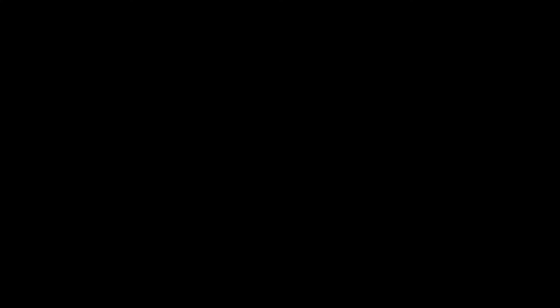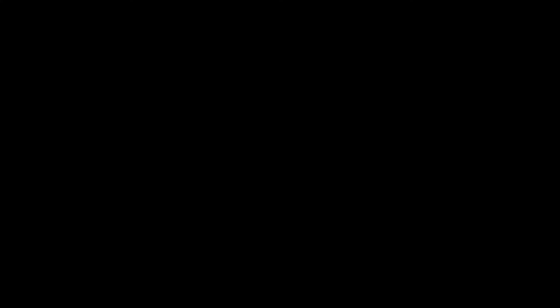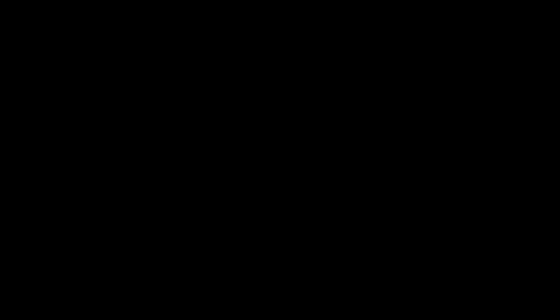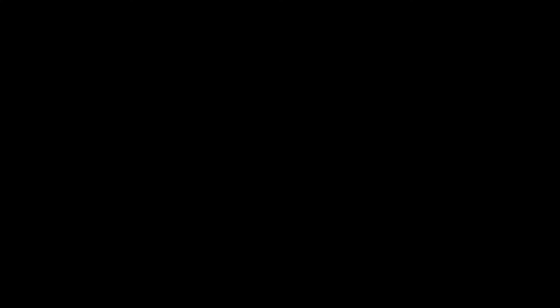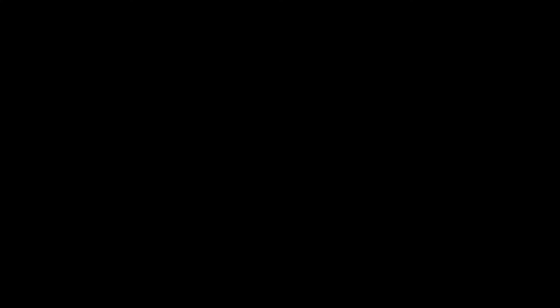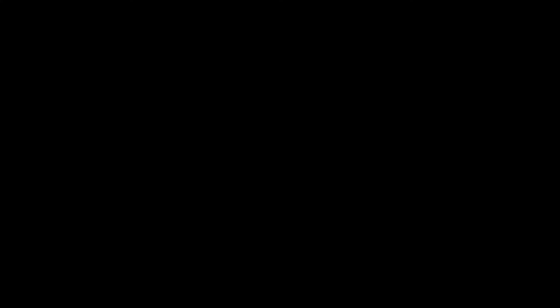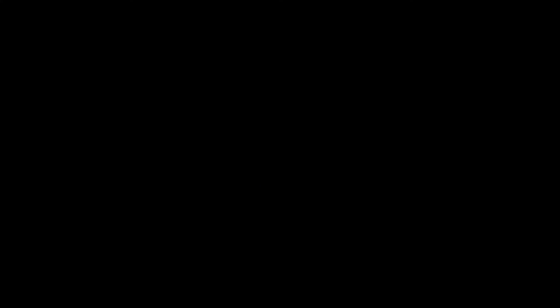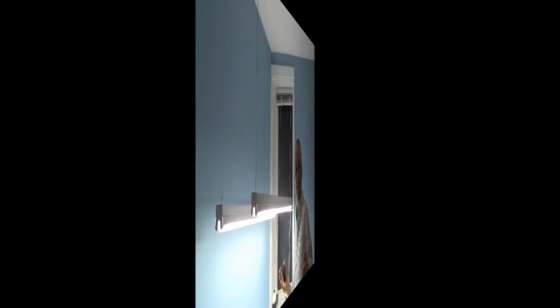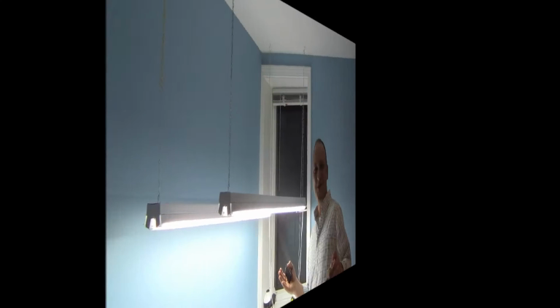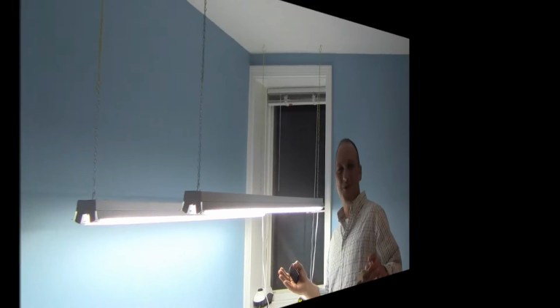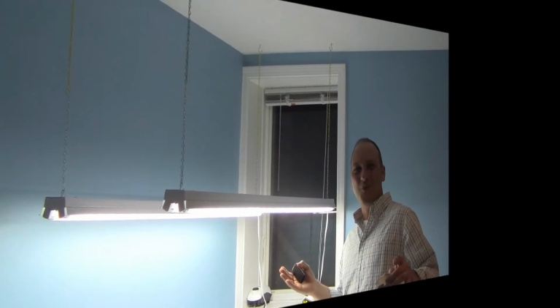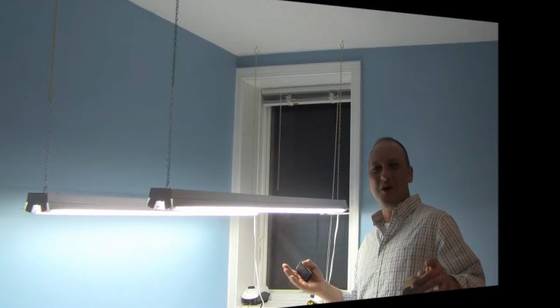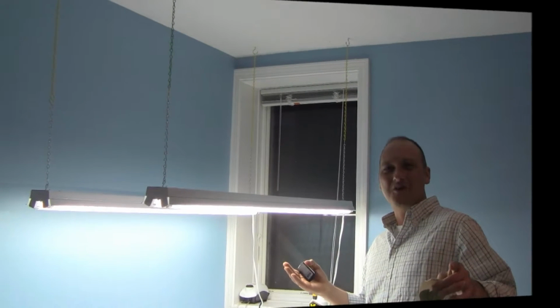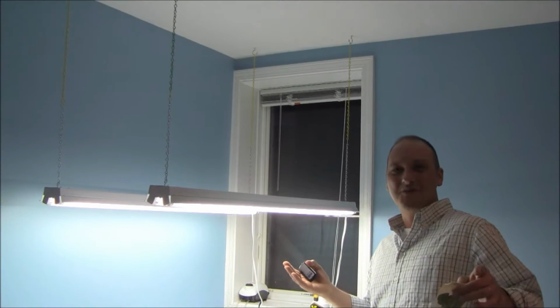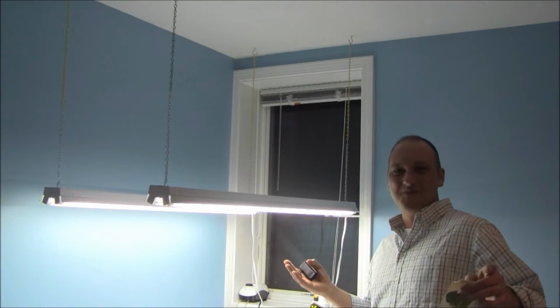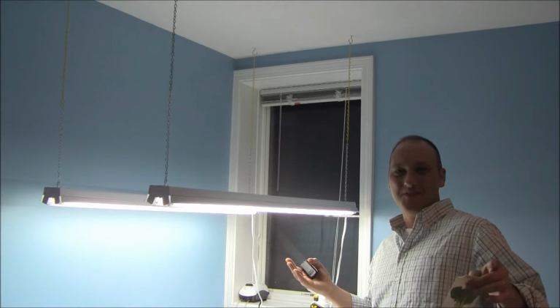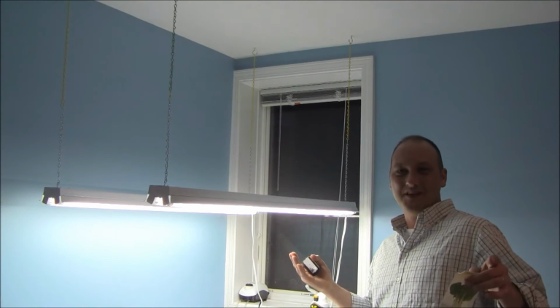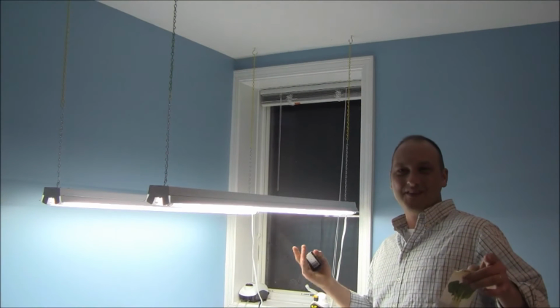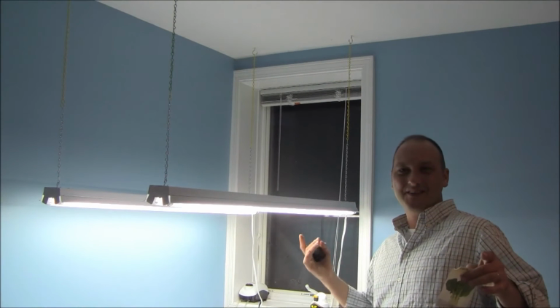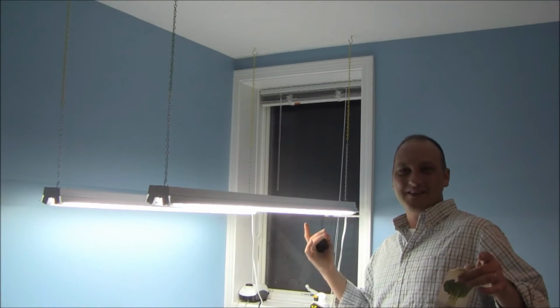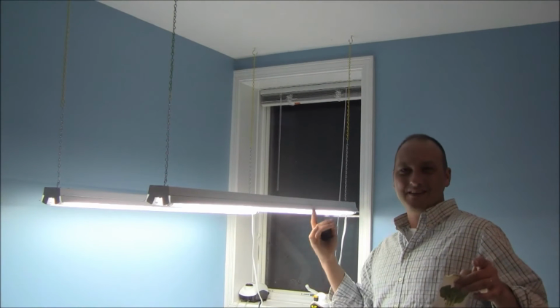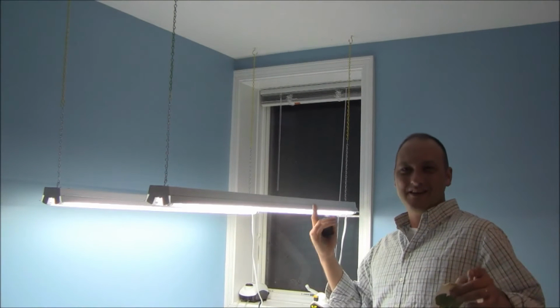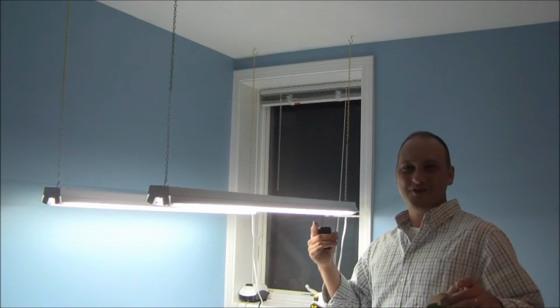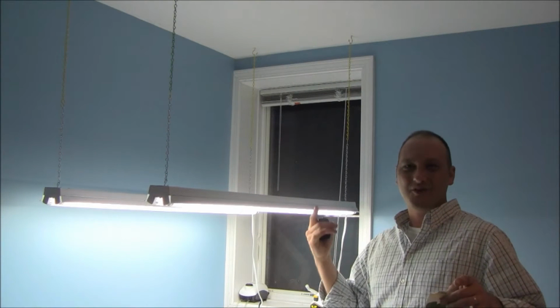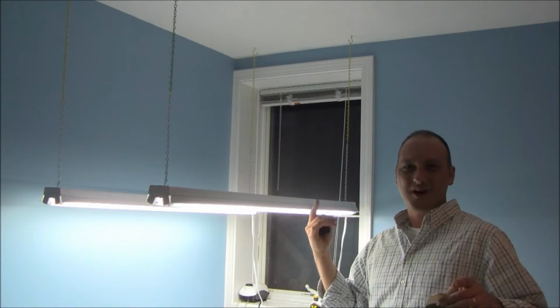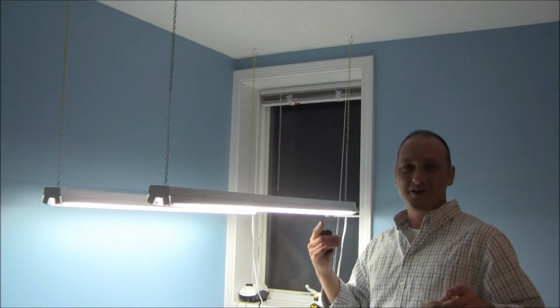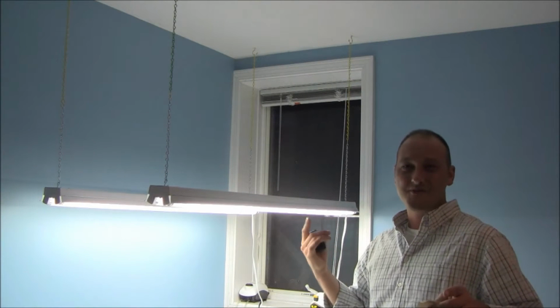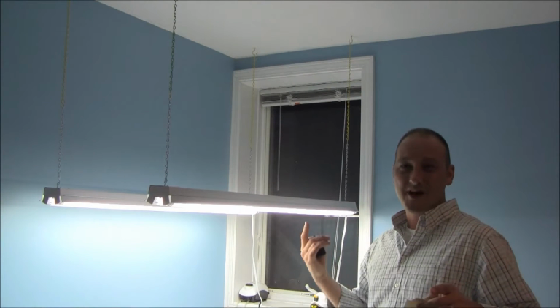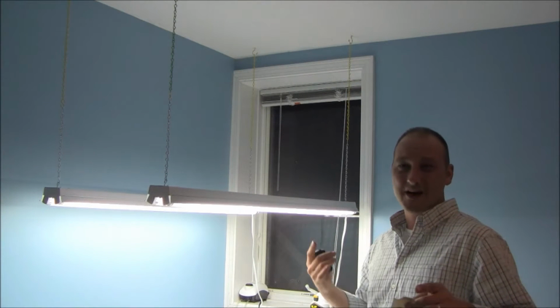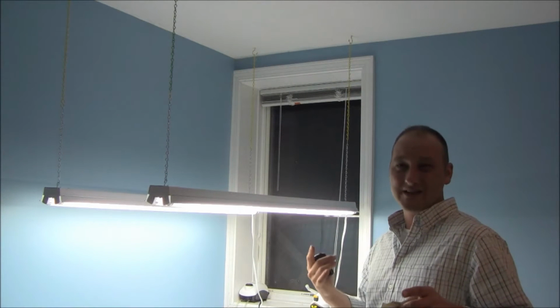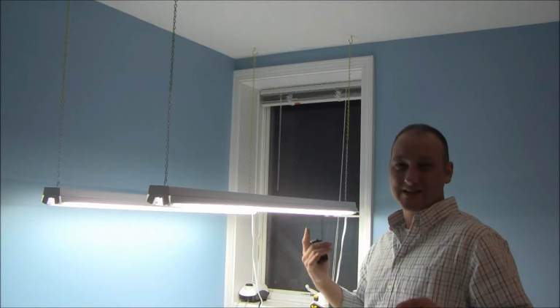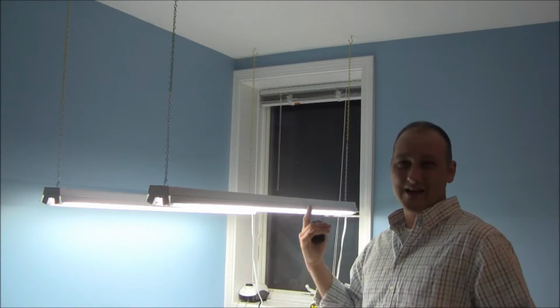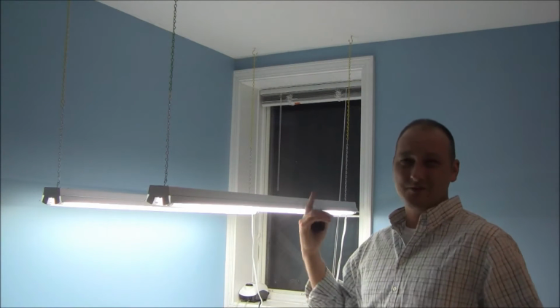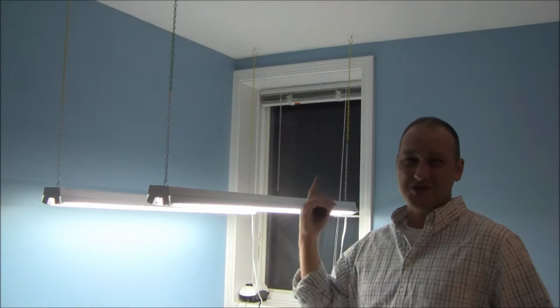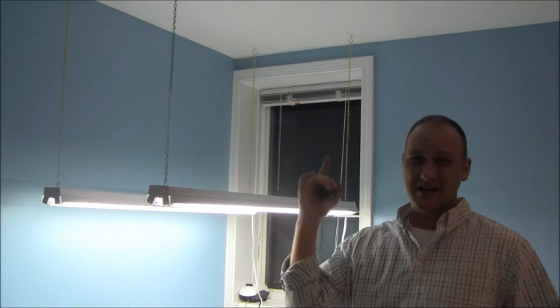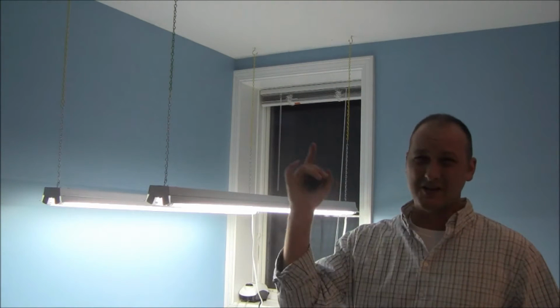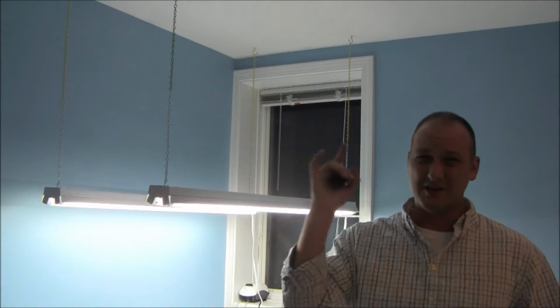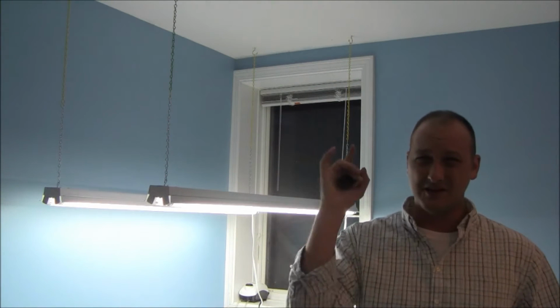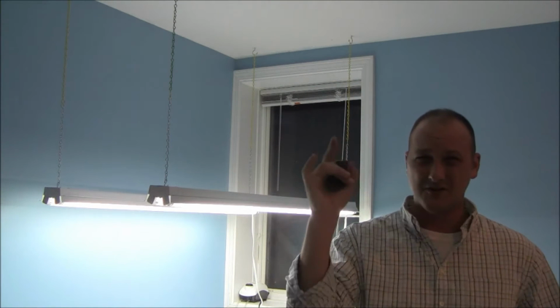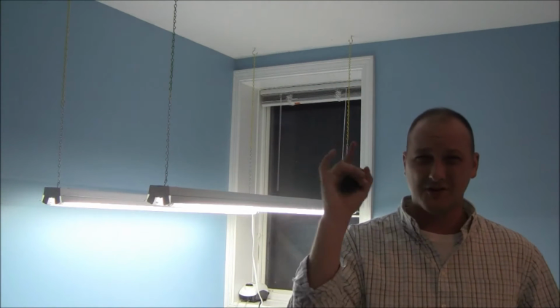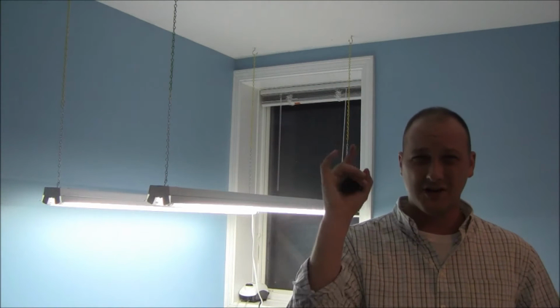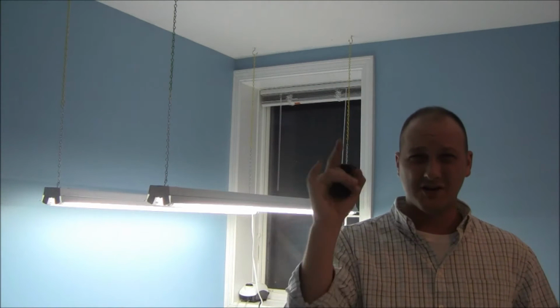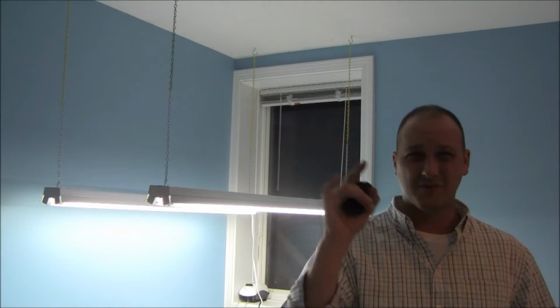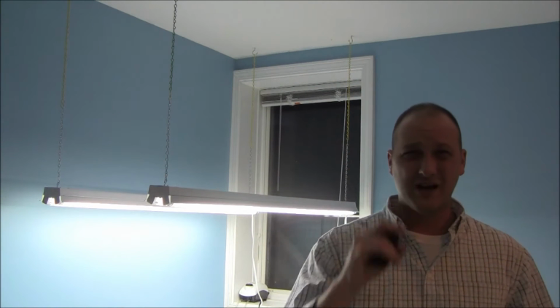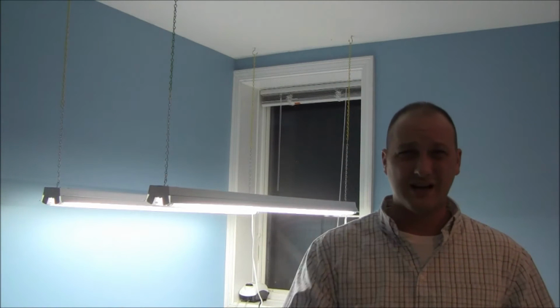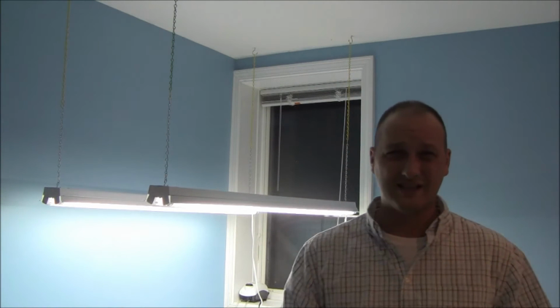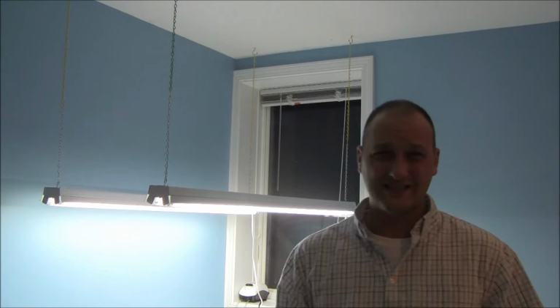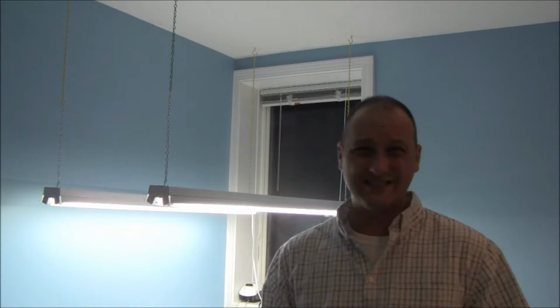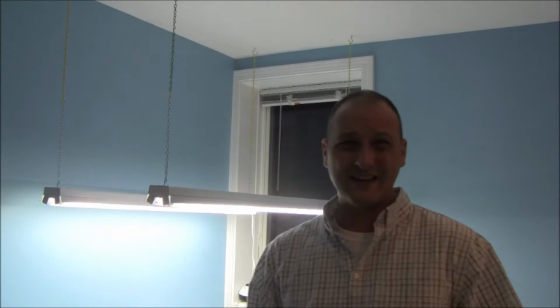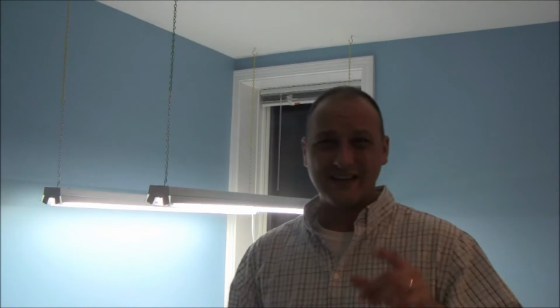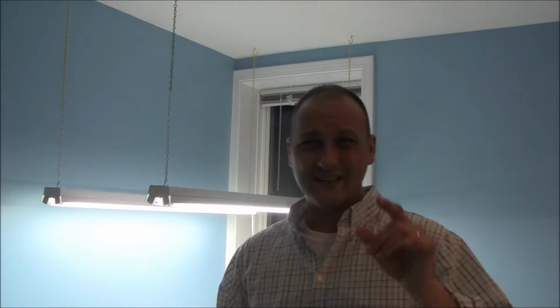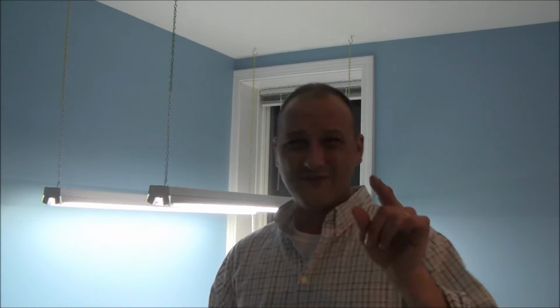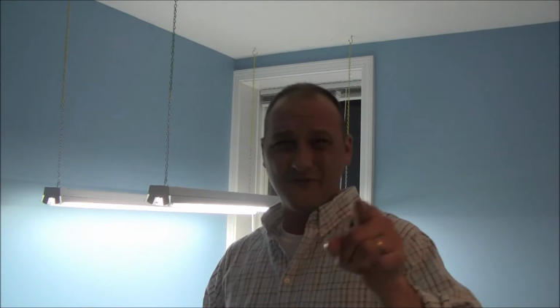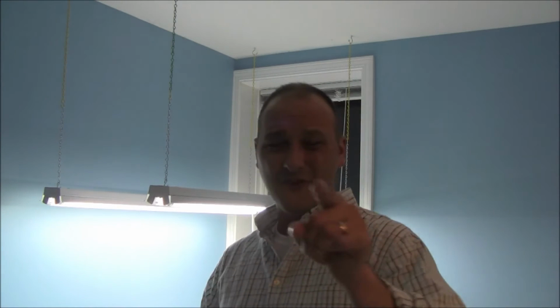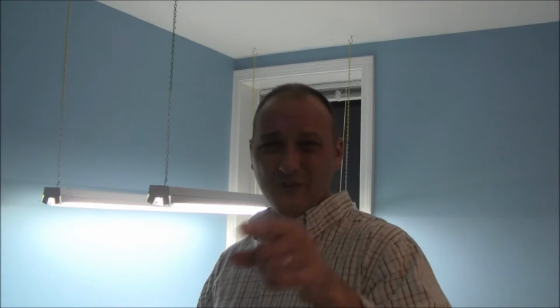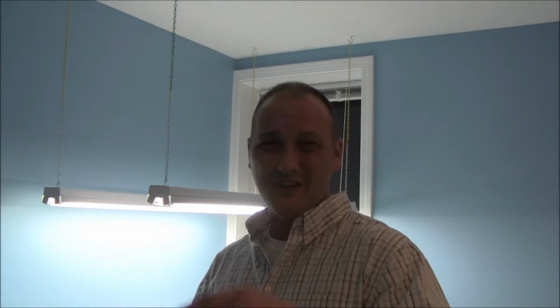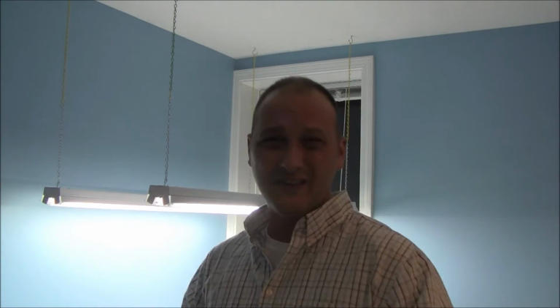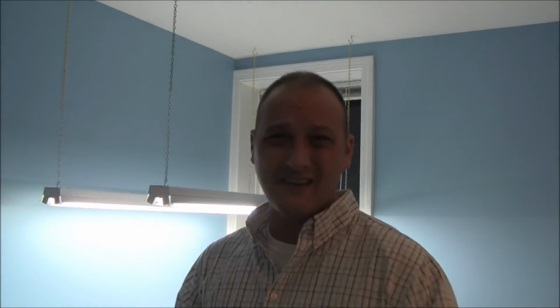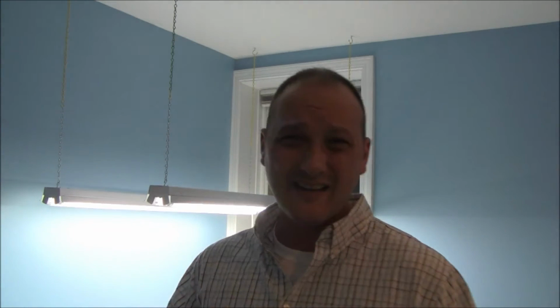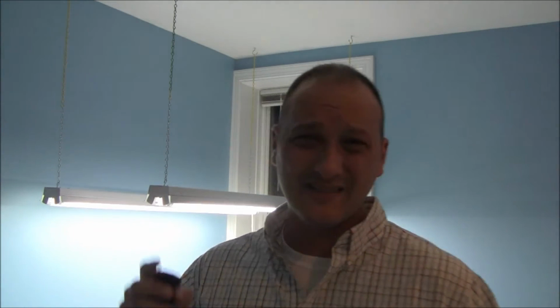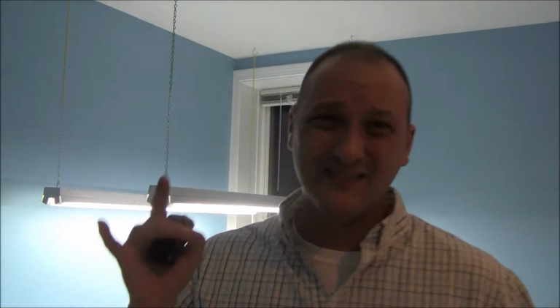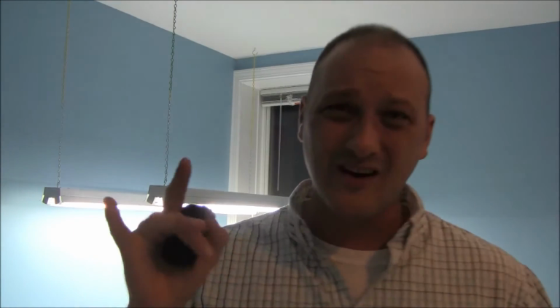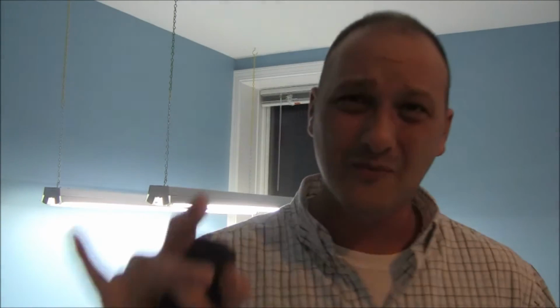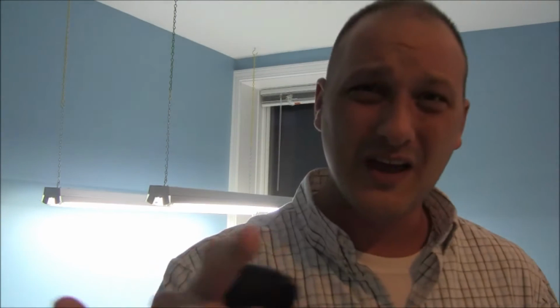How you guys doing? Welcome. This is Indoor Hydroponics and I am John, your Indoor Hydroponics stinking filthy test dummy.